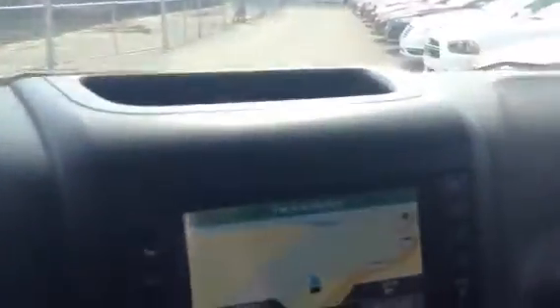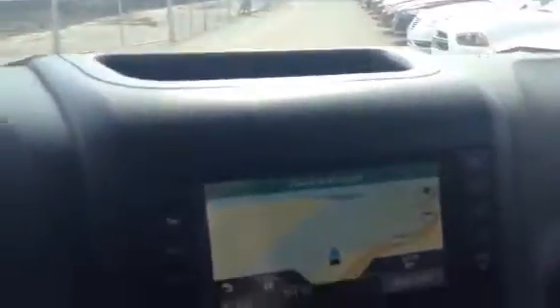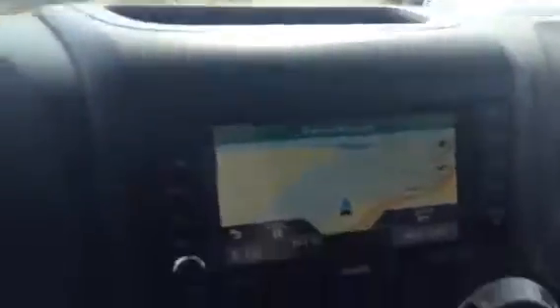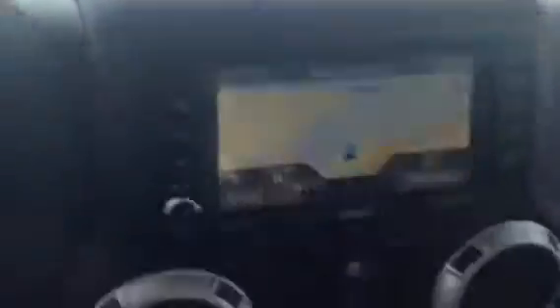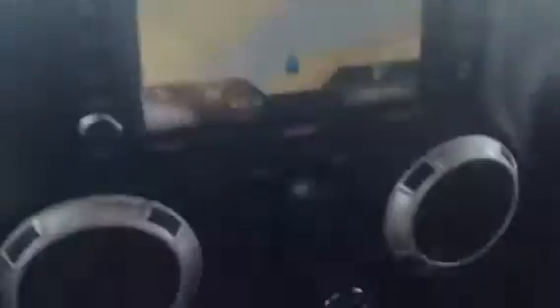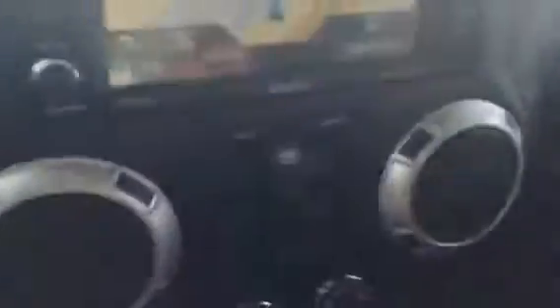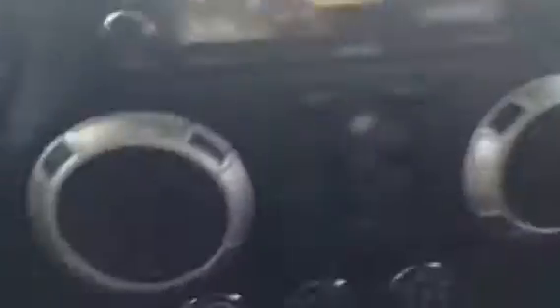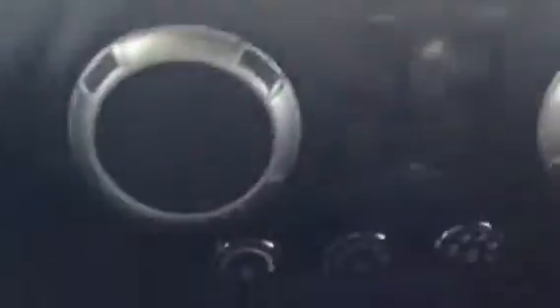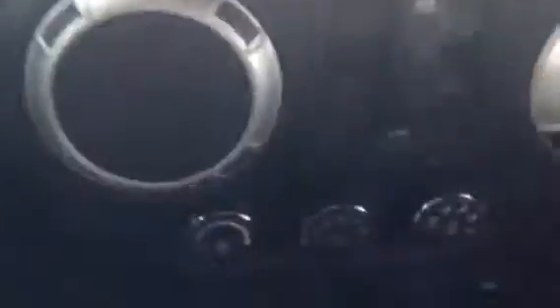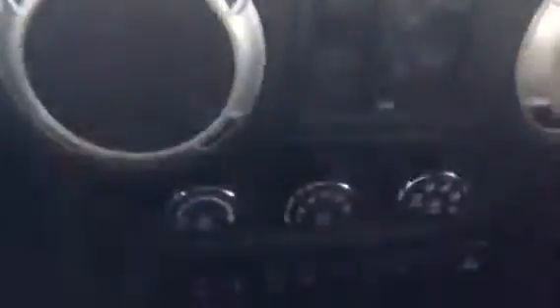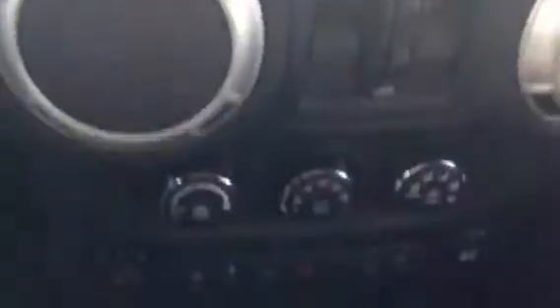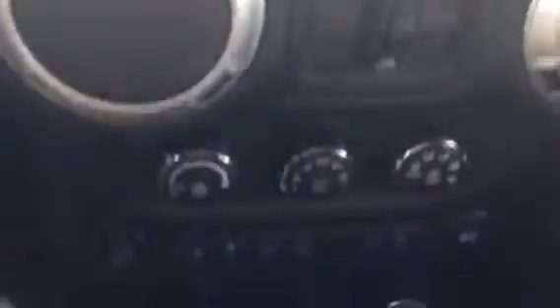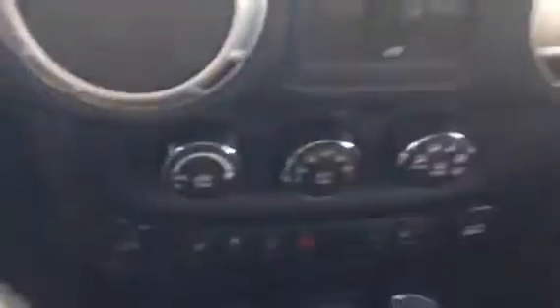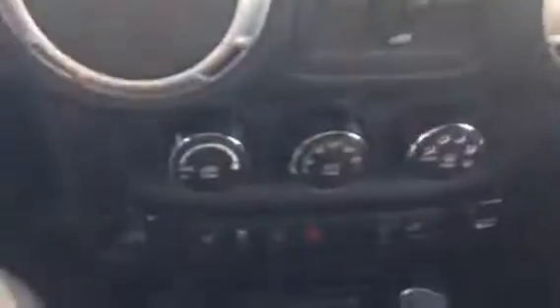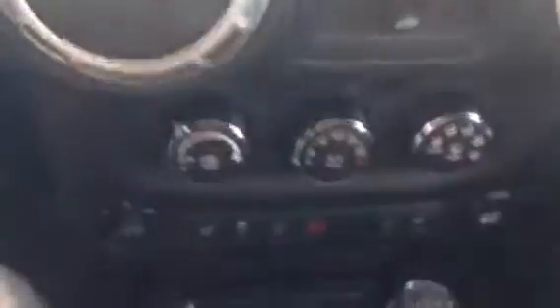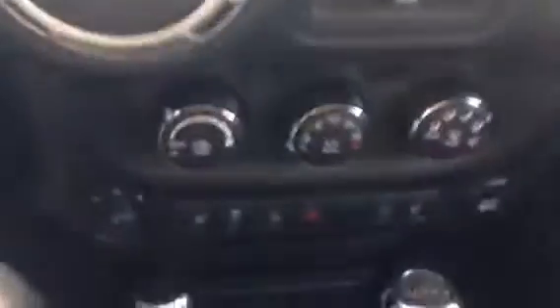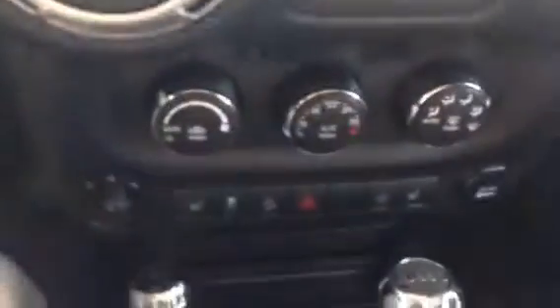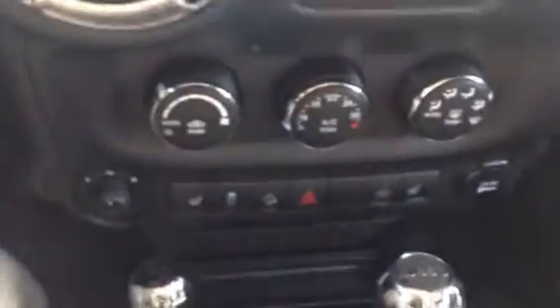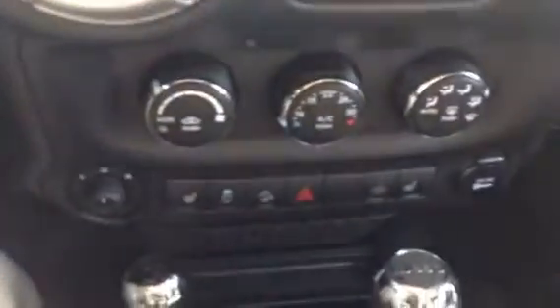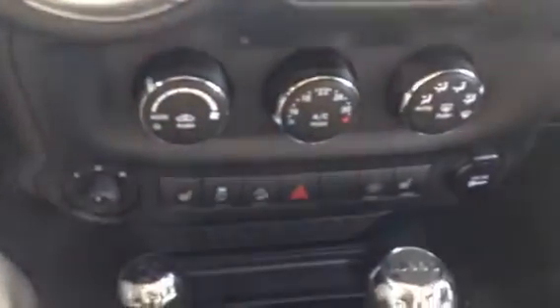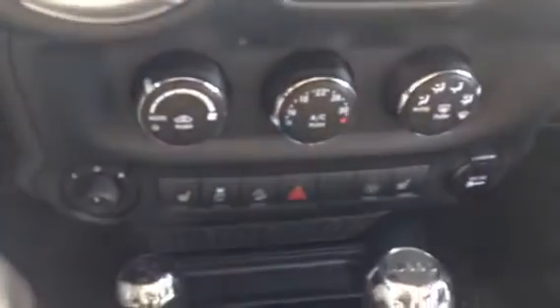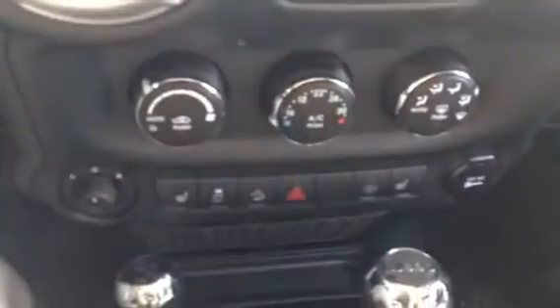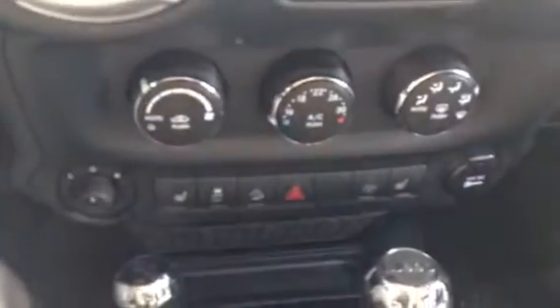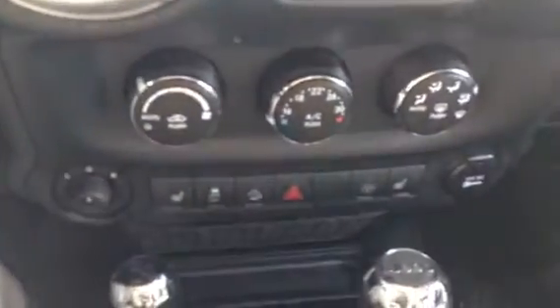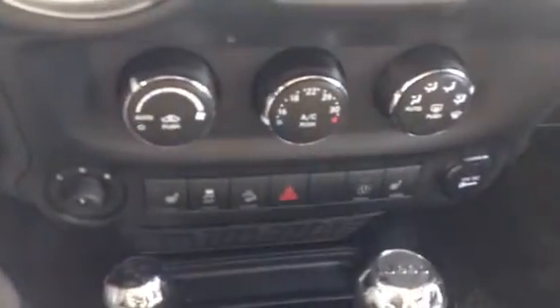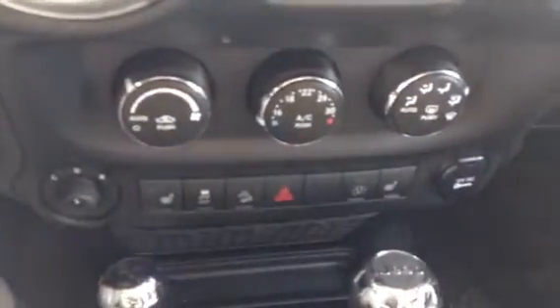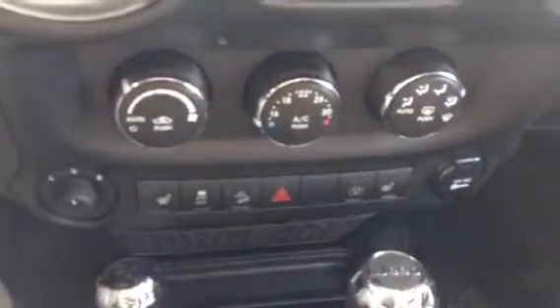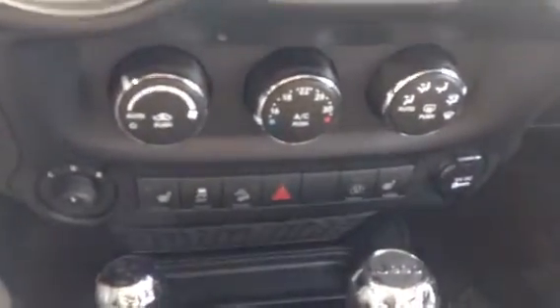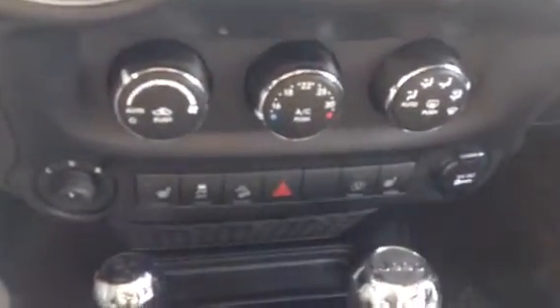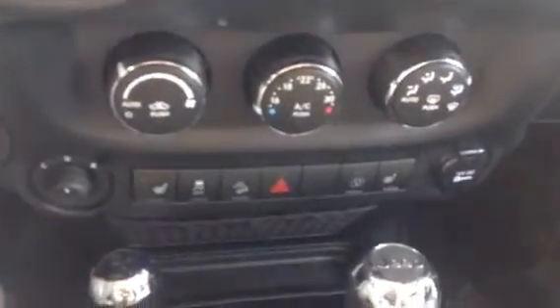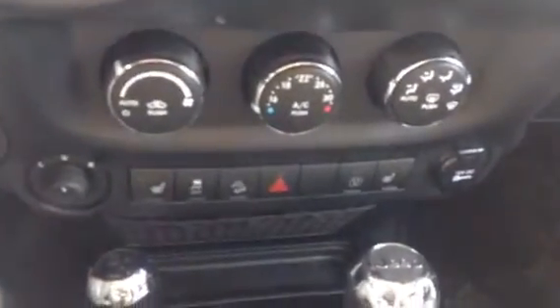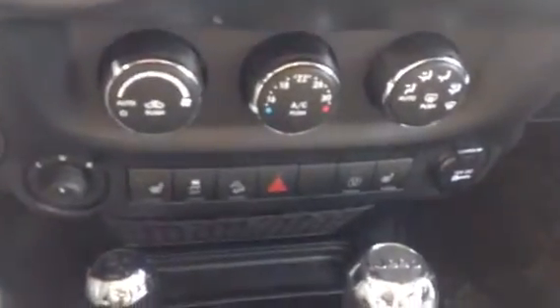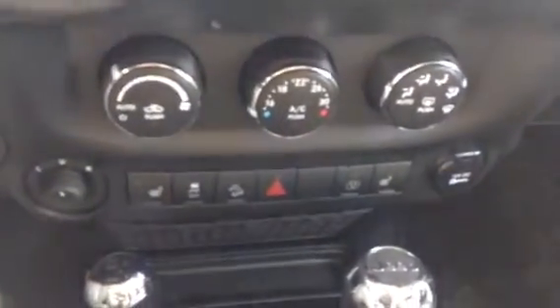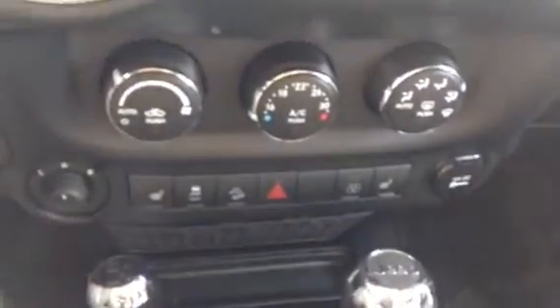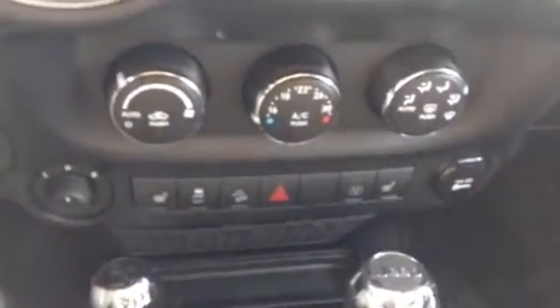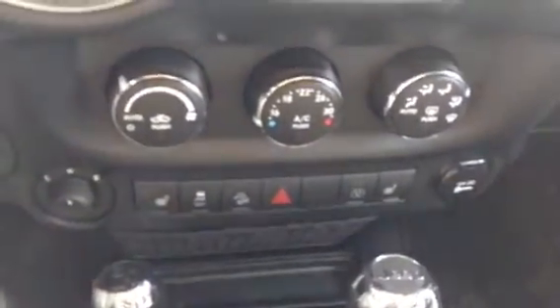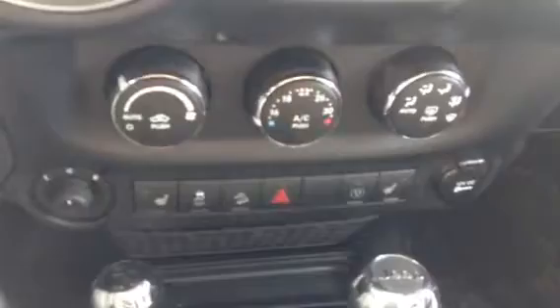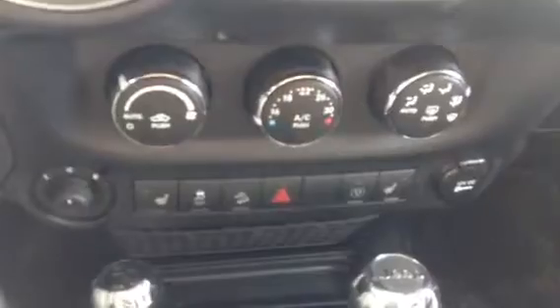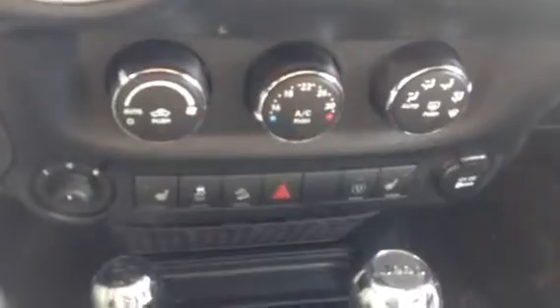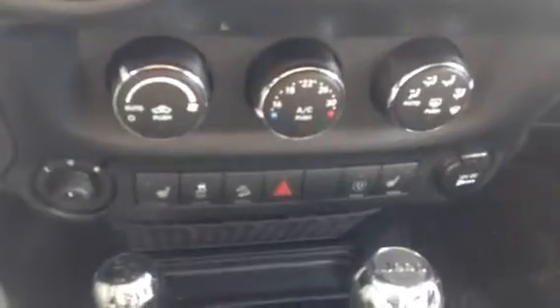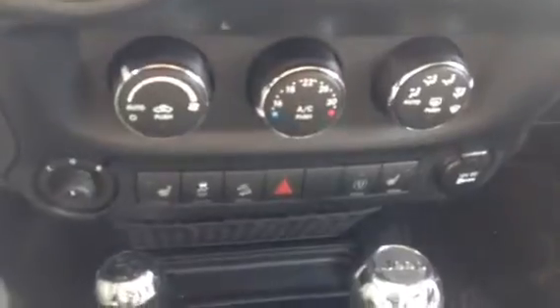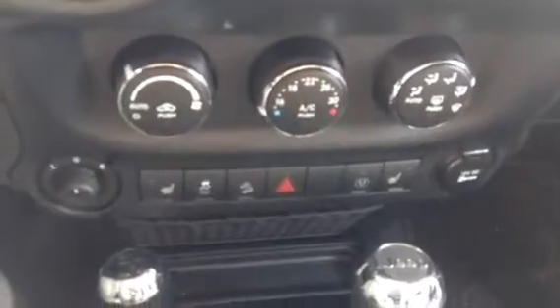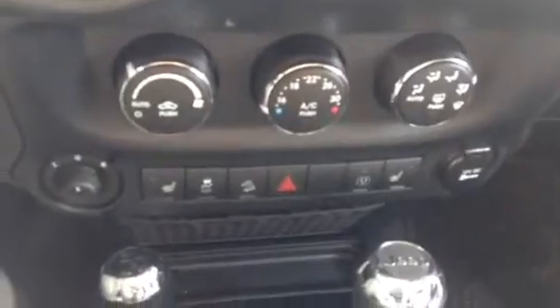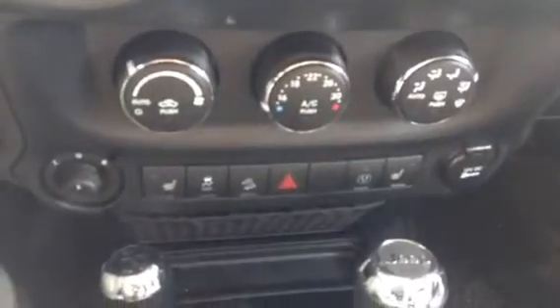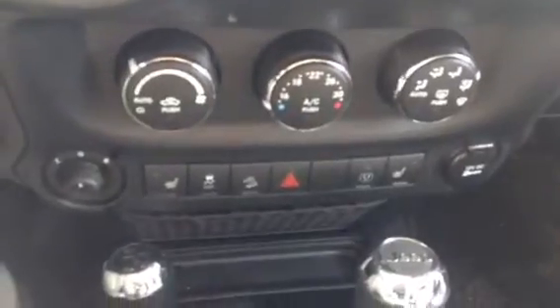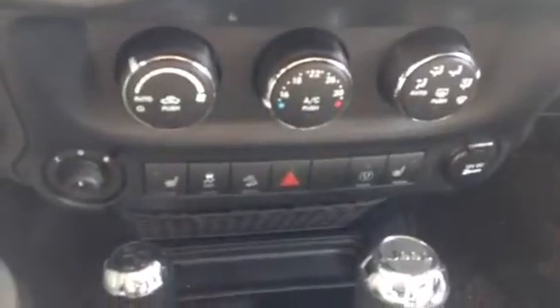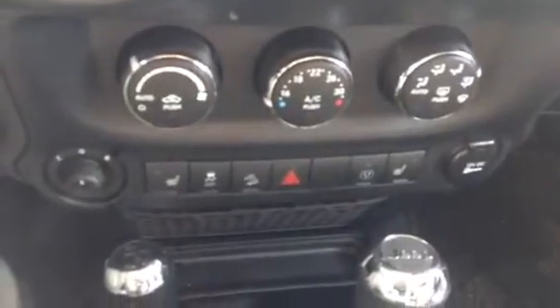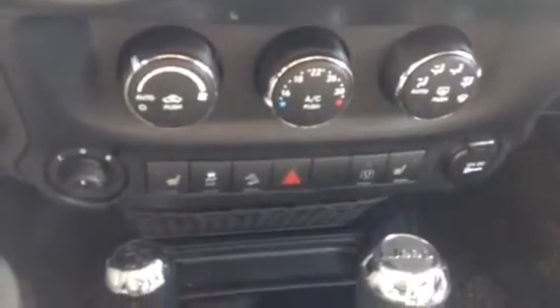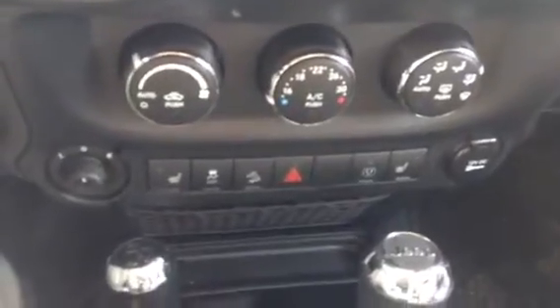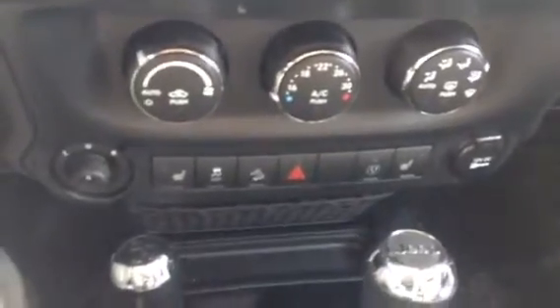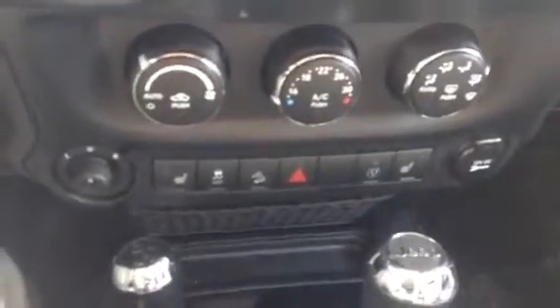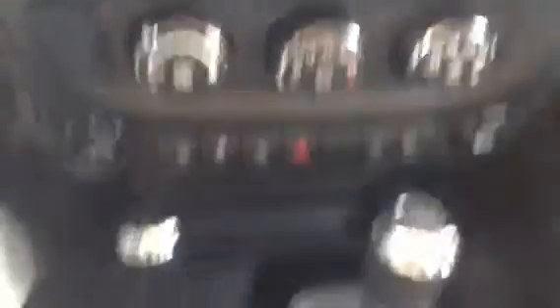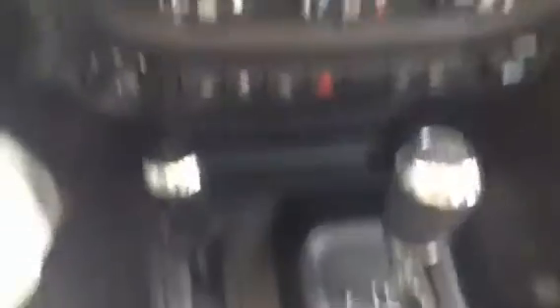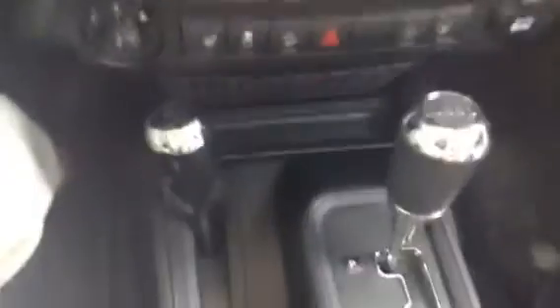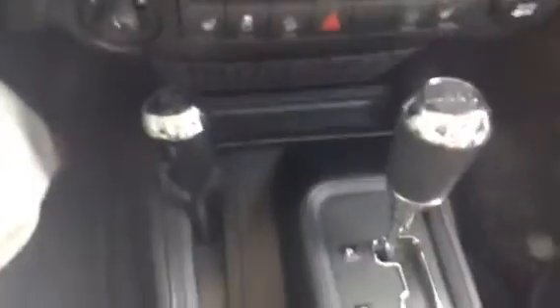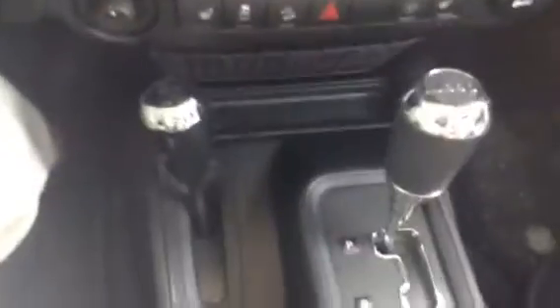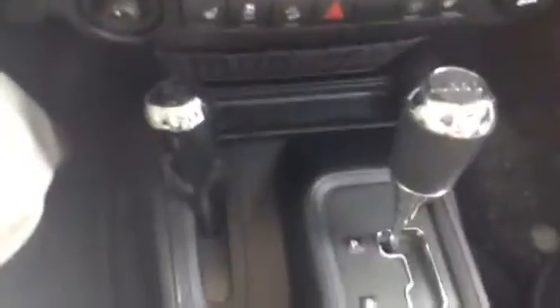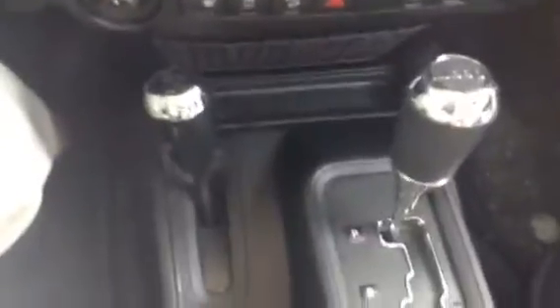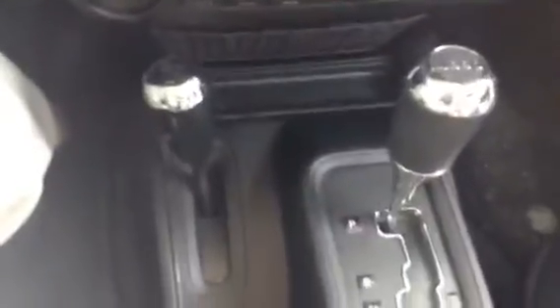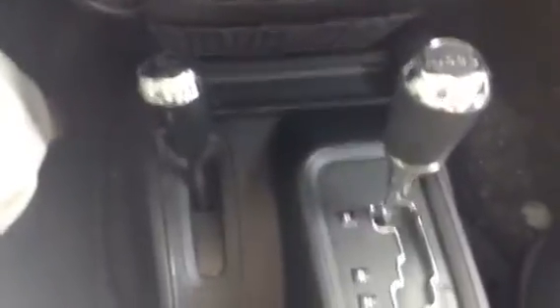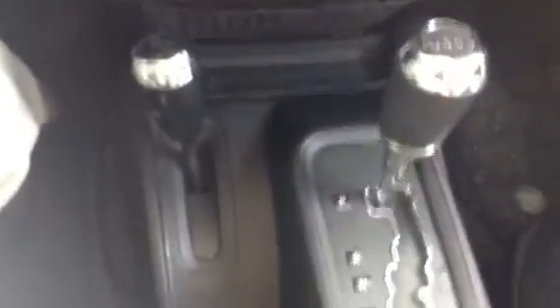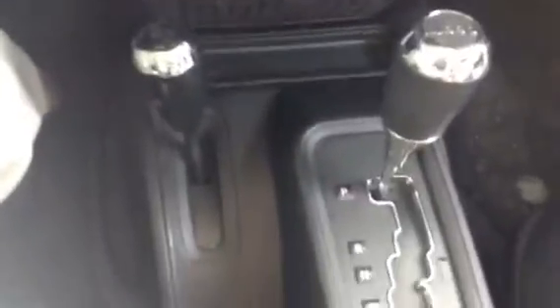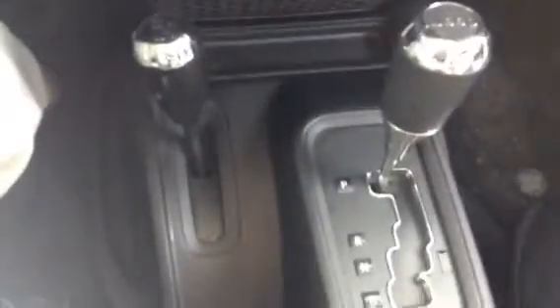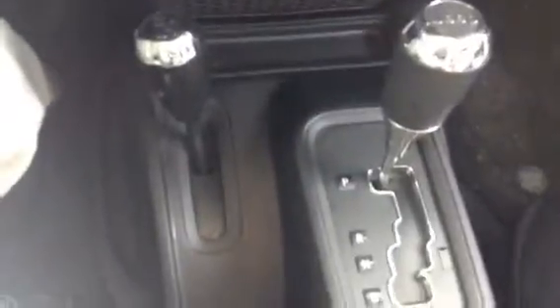Have a look down here at the climate controls. You've got your heated seats and everything there necessary, as well as your 4x4 controls.